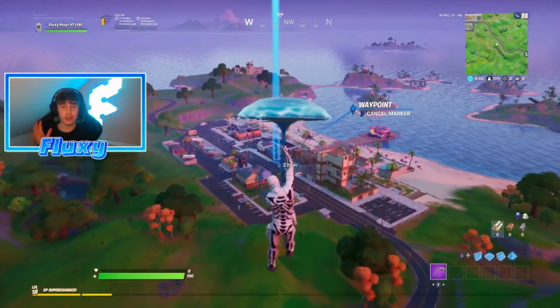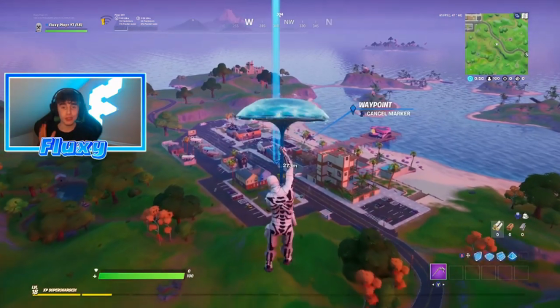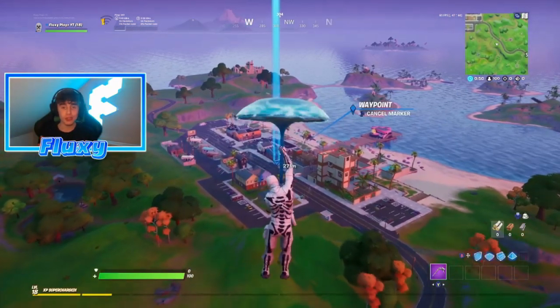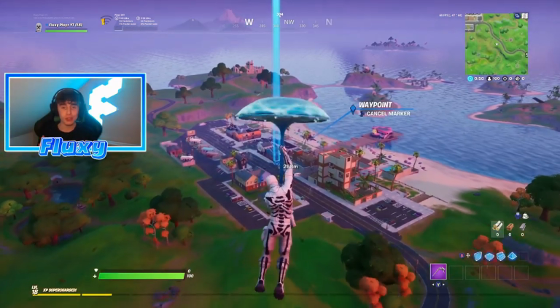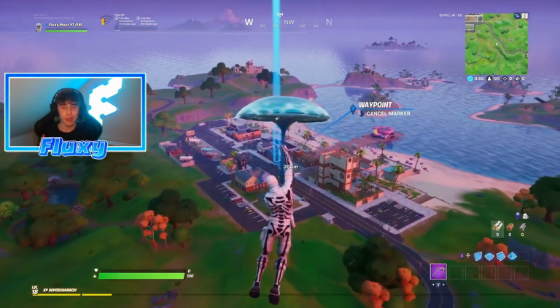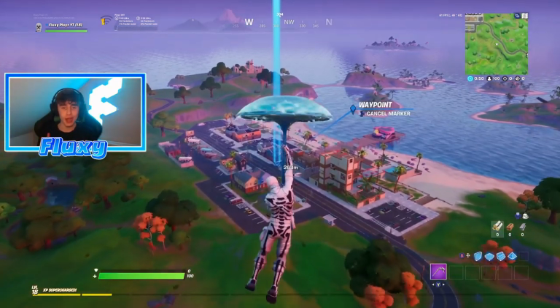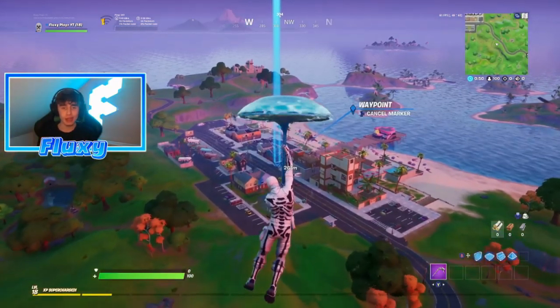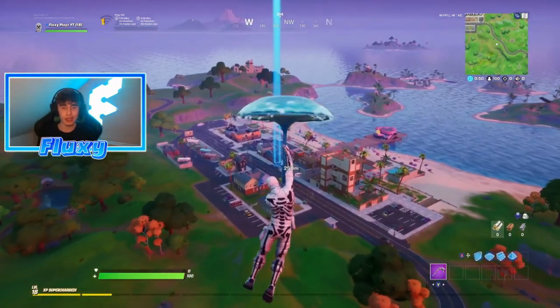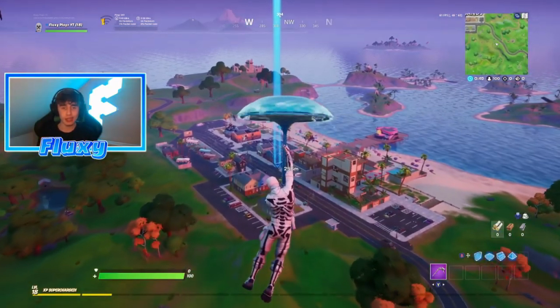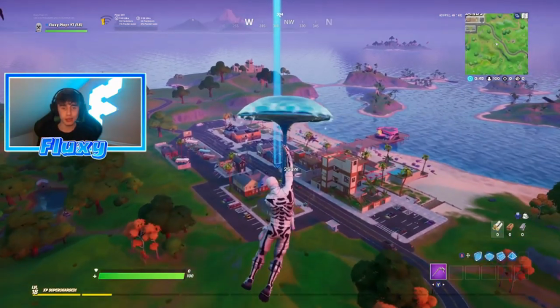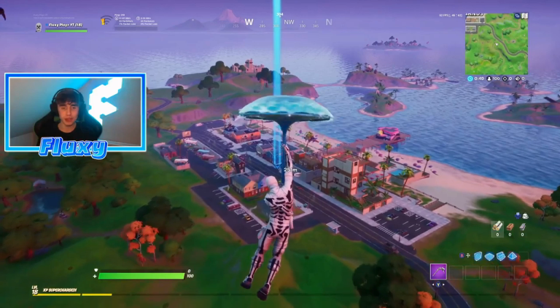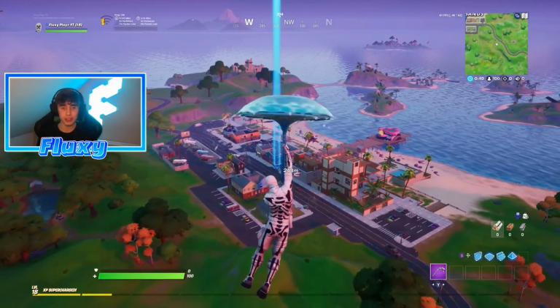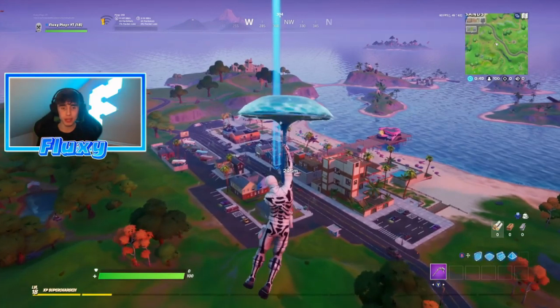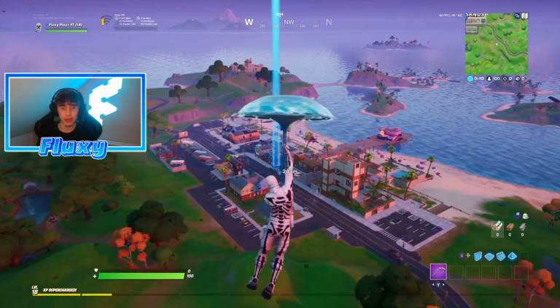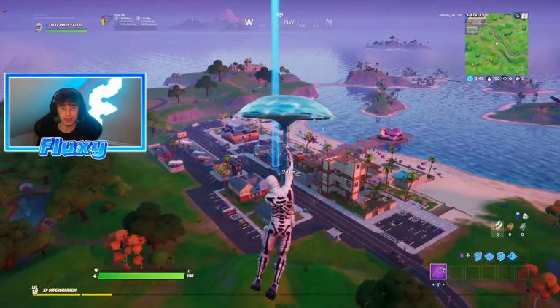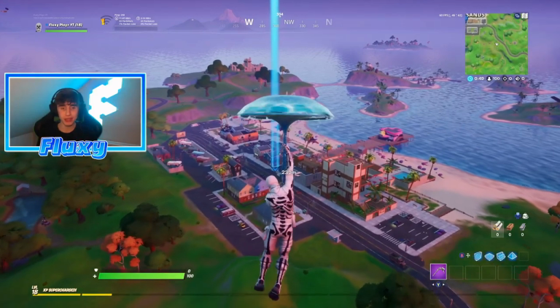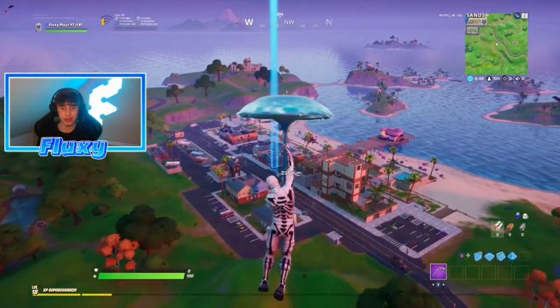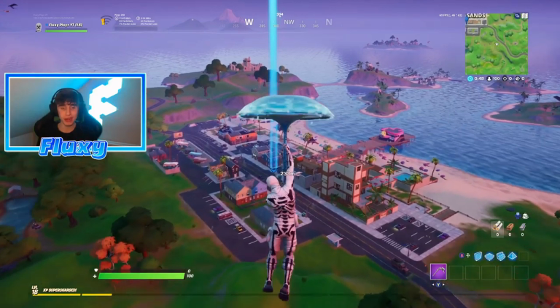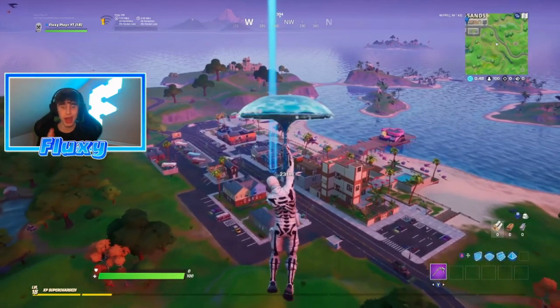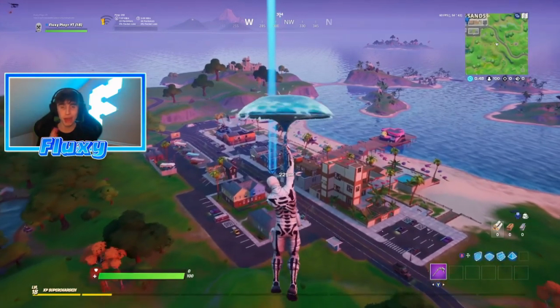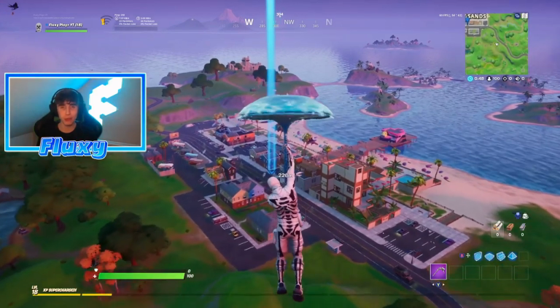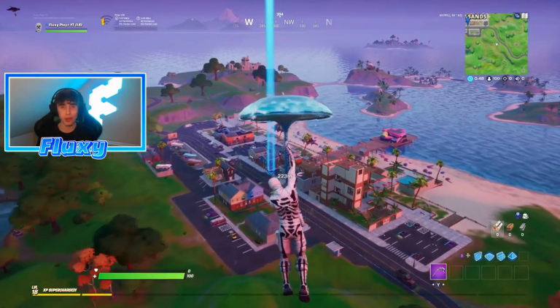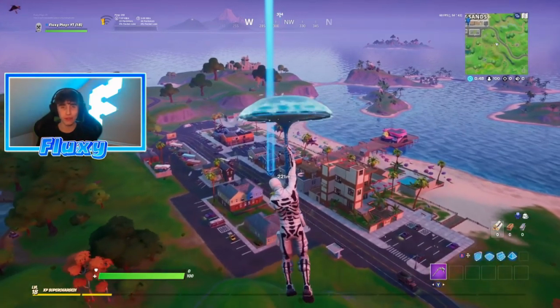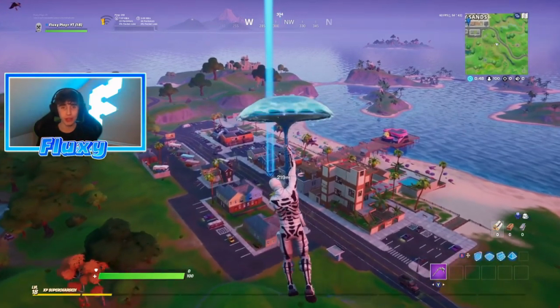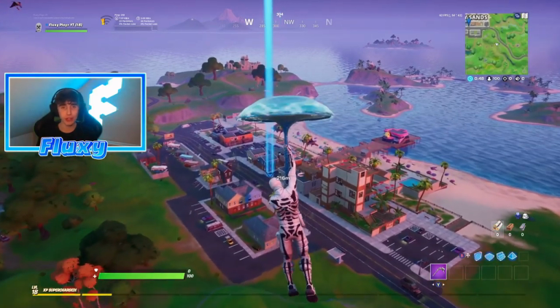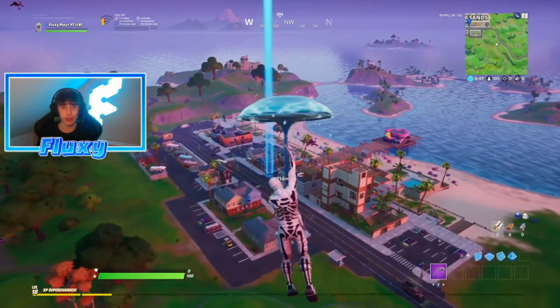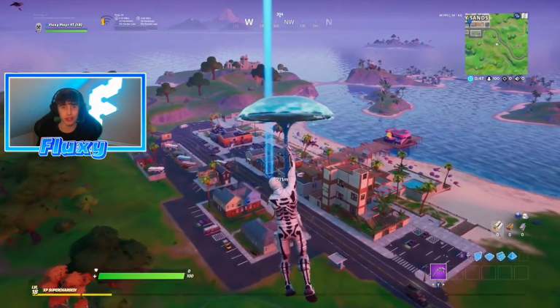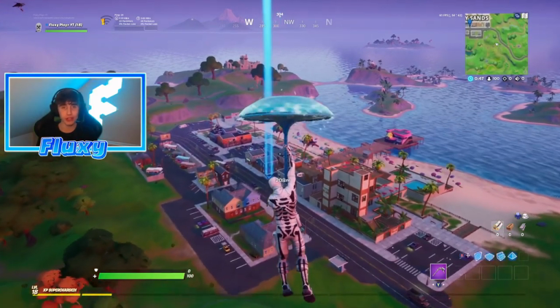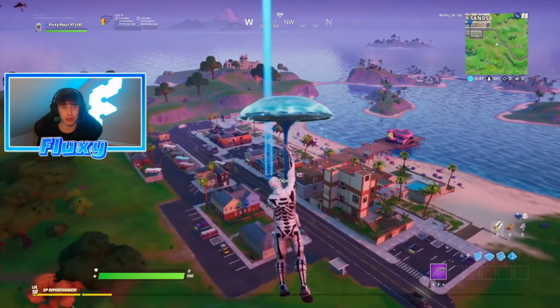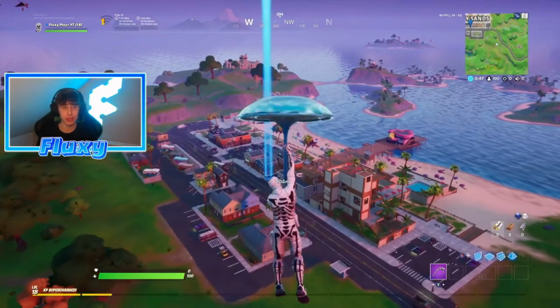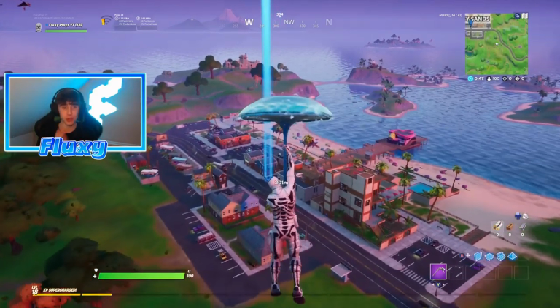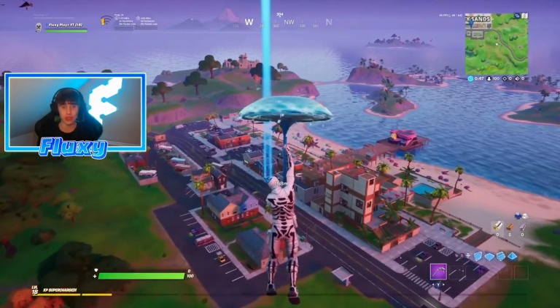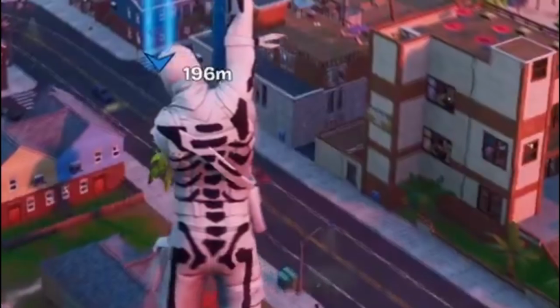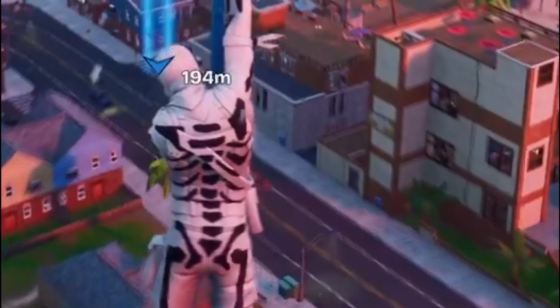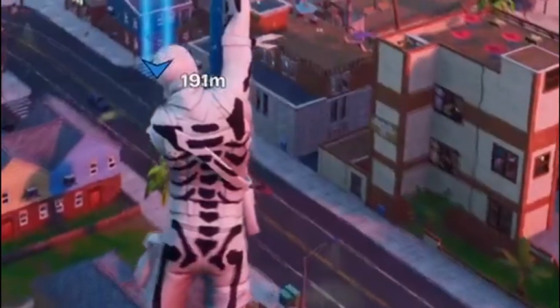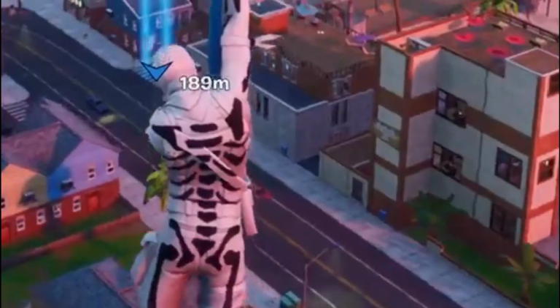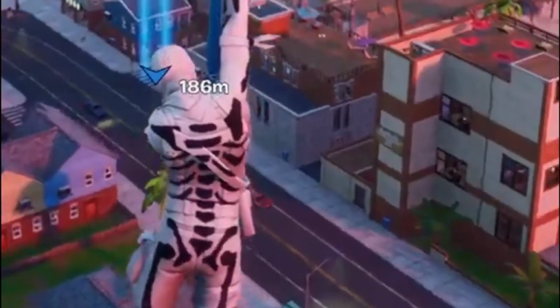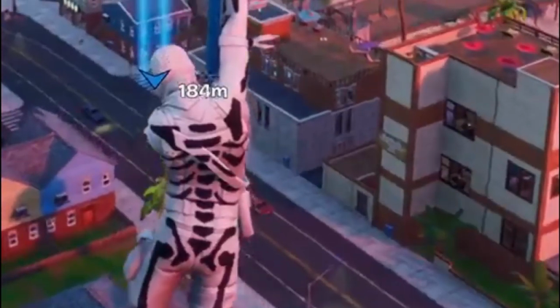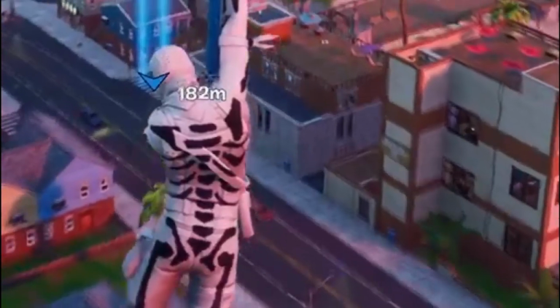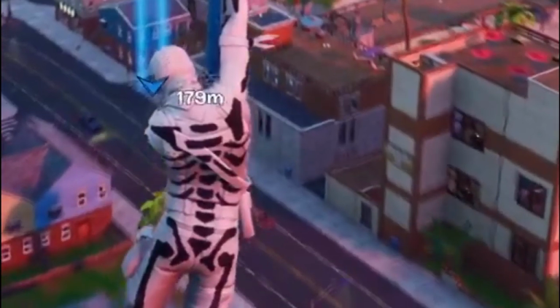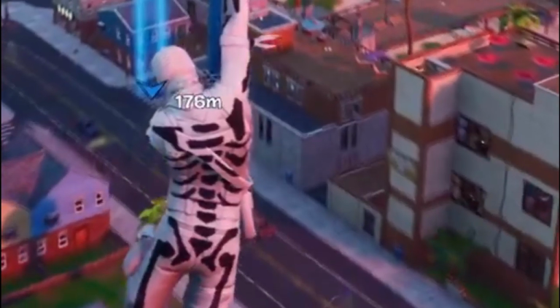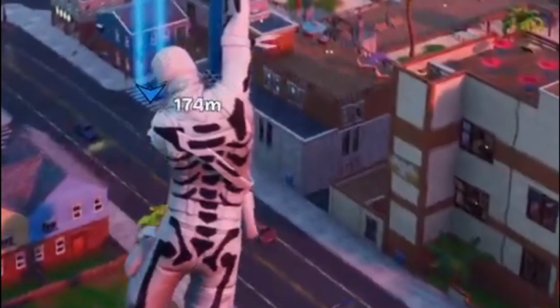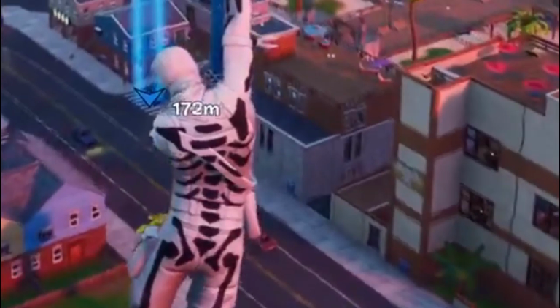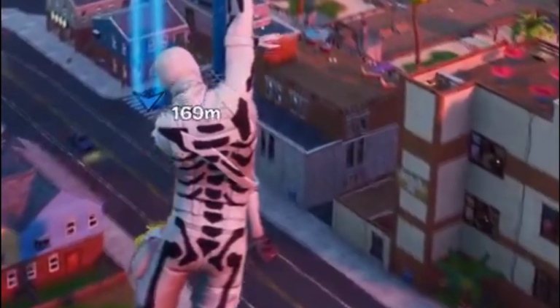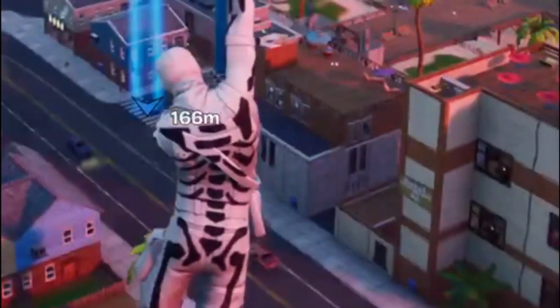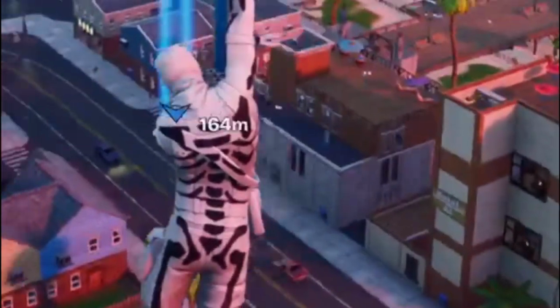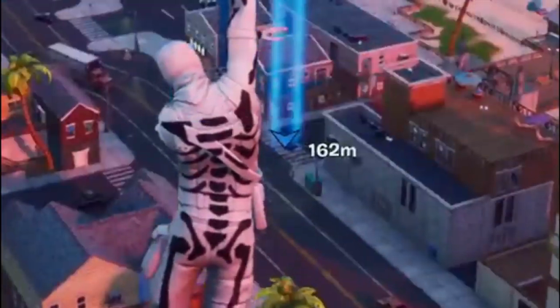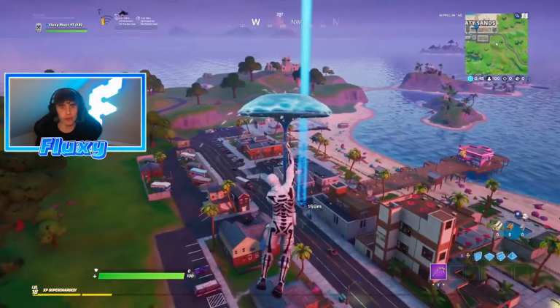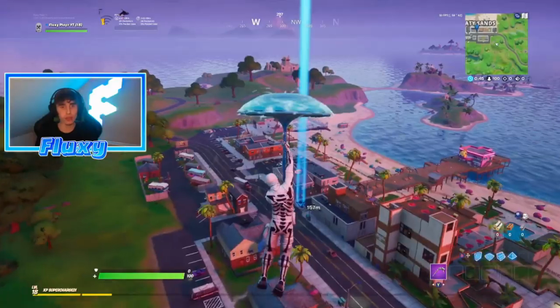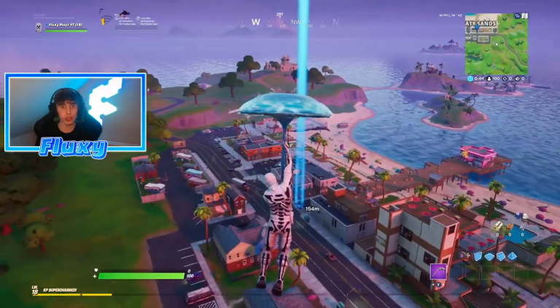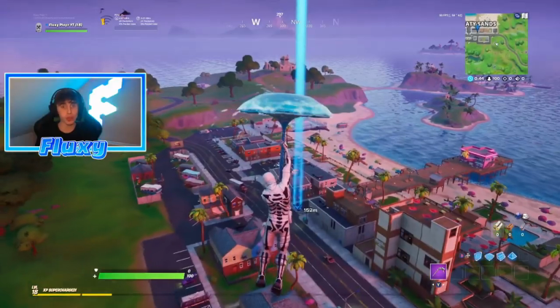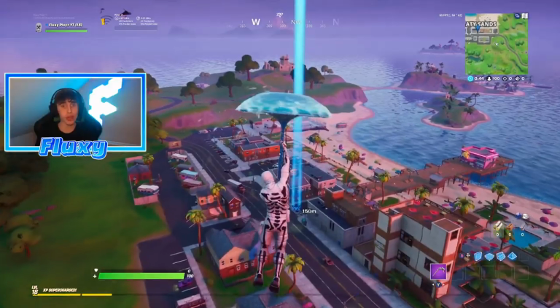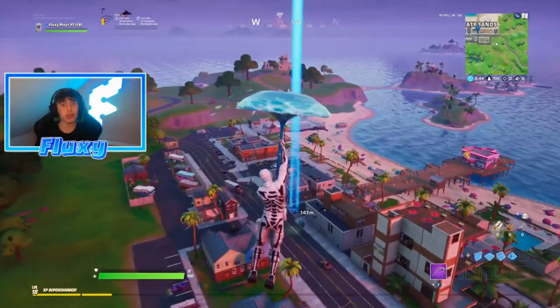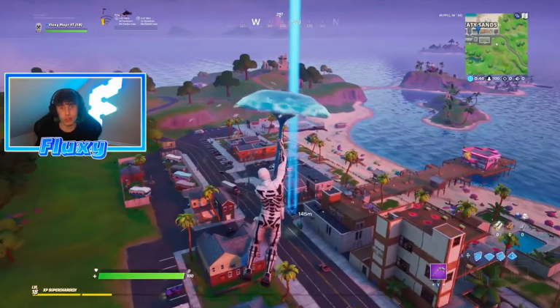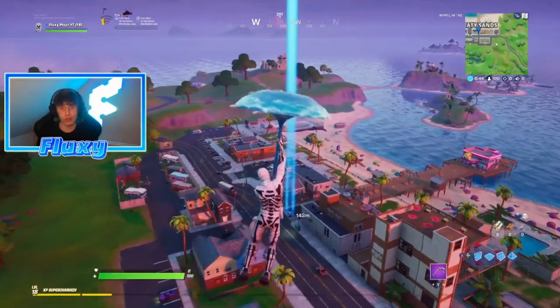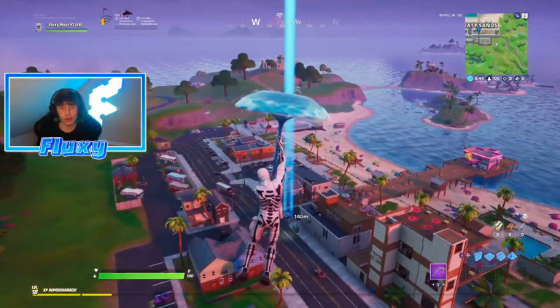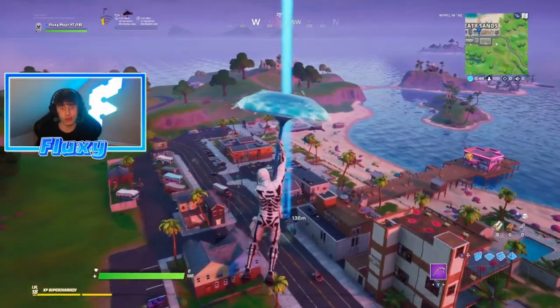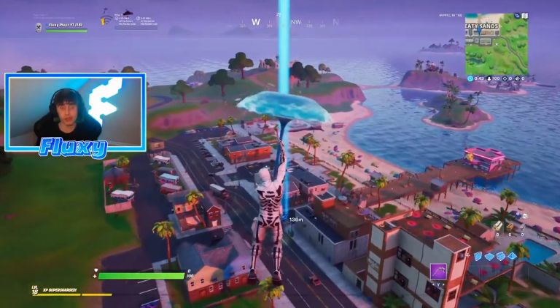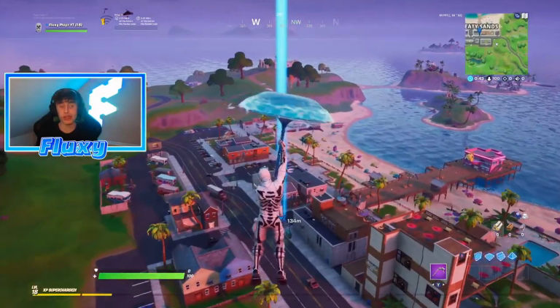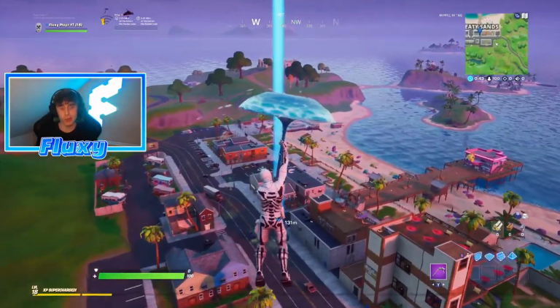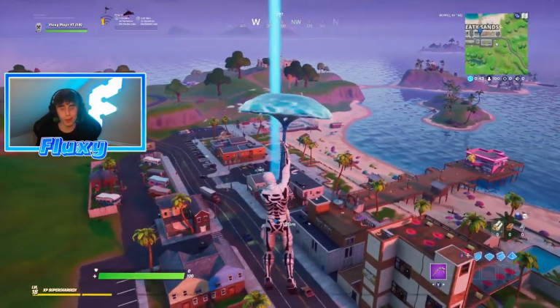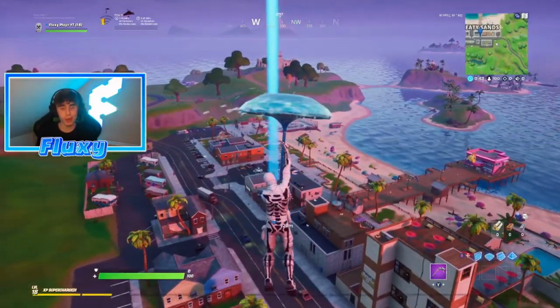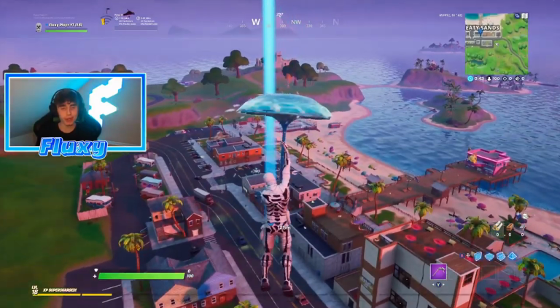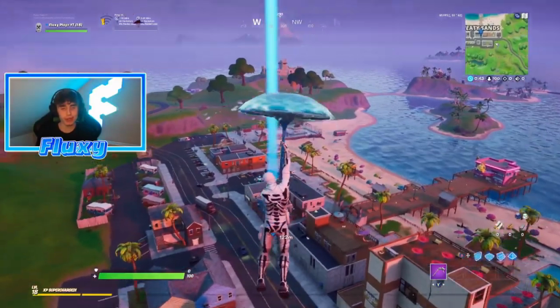The Skull Trooper actually did come out in the shop again tonight along with the white variant. It looks pretty awesome, so if you're going to buy it, use code Fluxy — it would be appreciated.